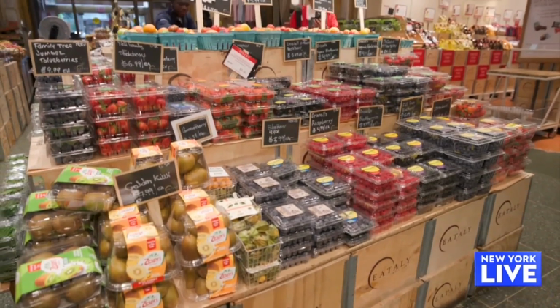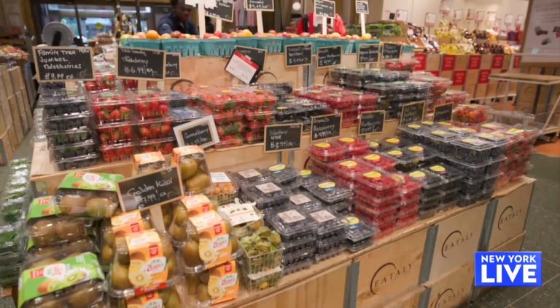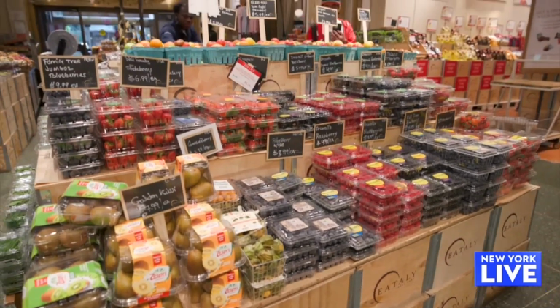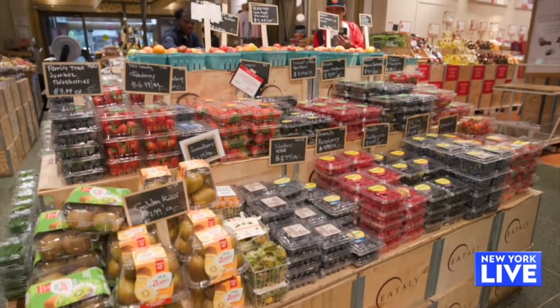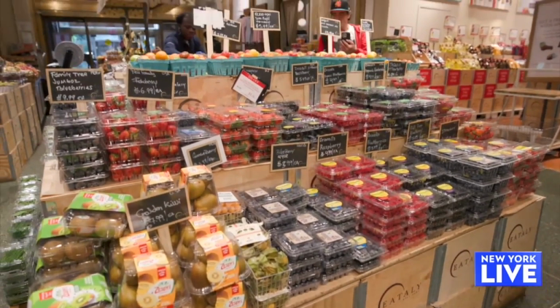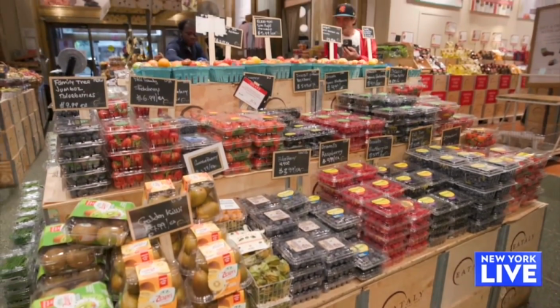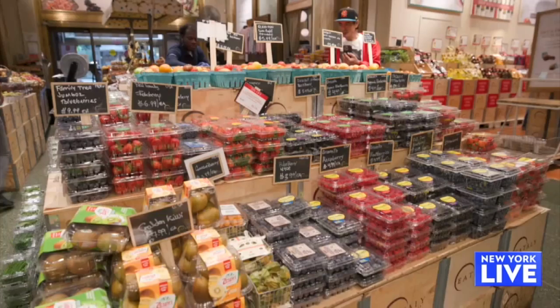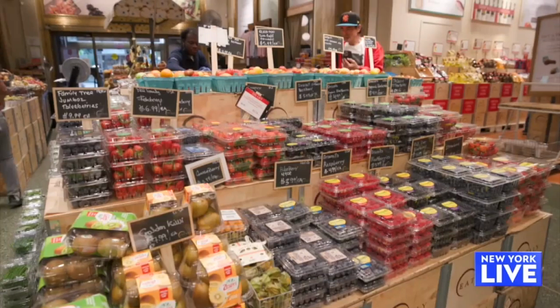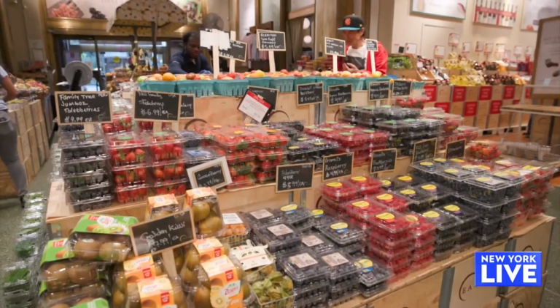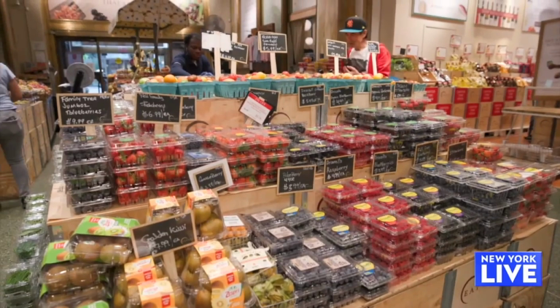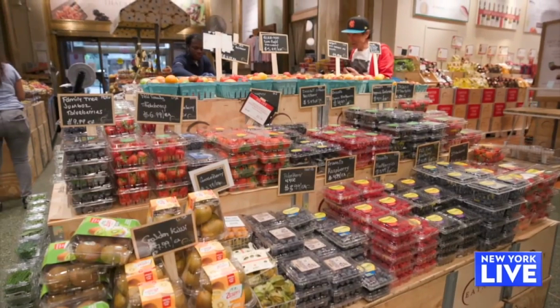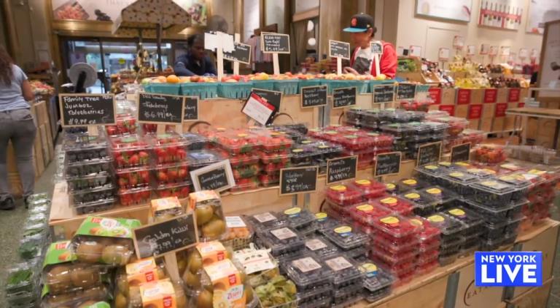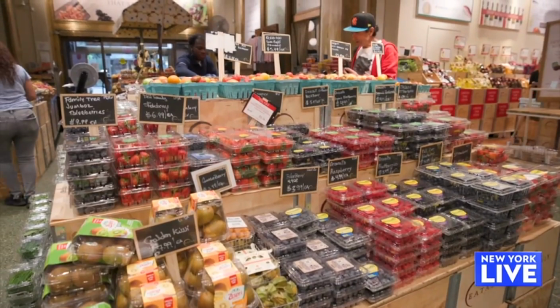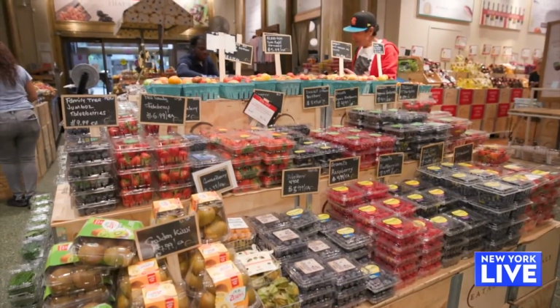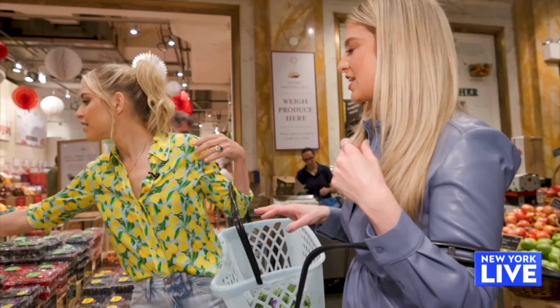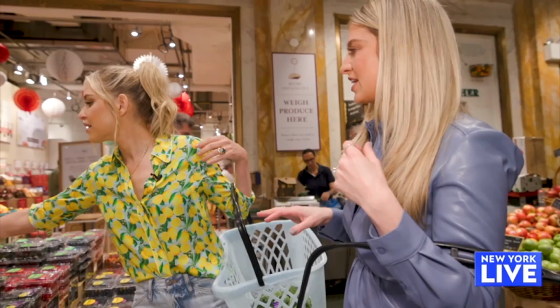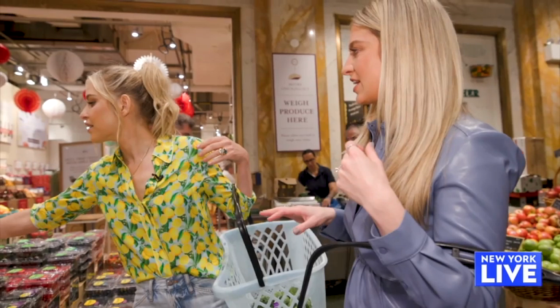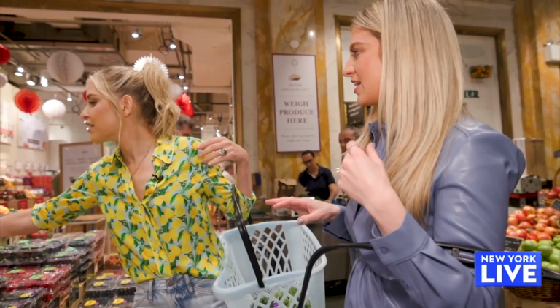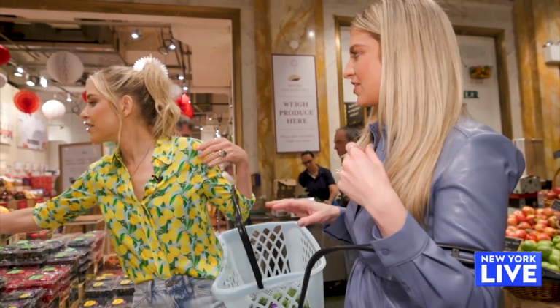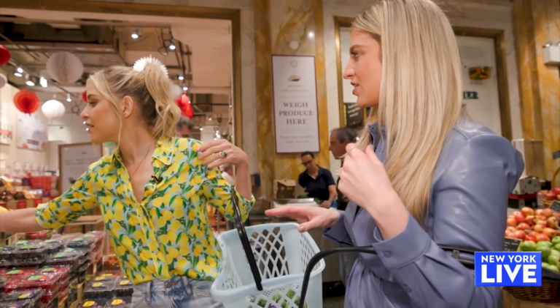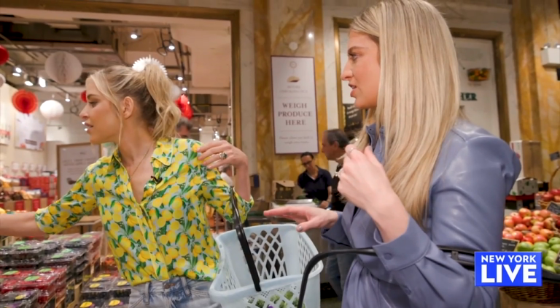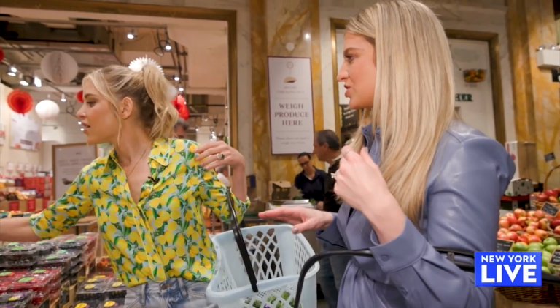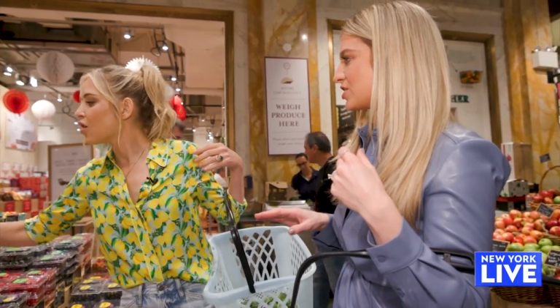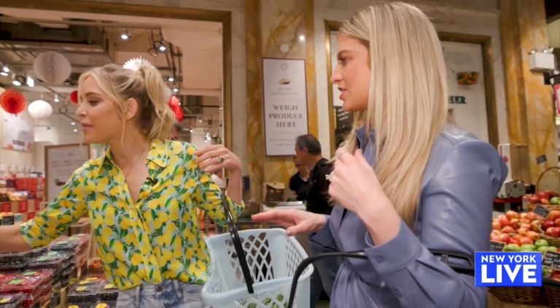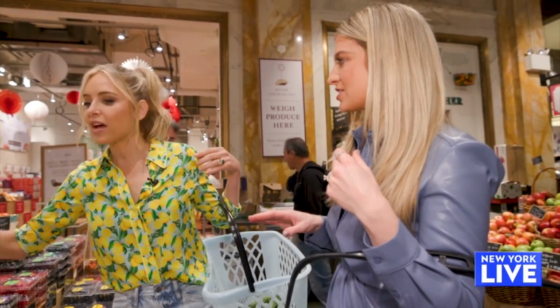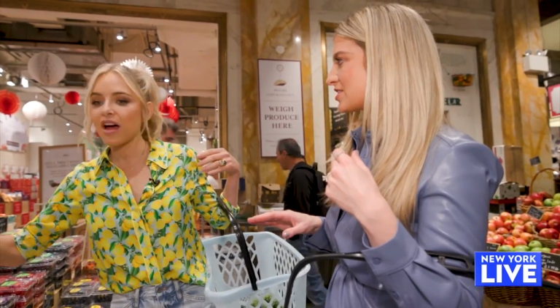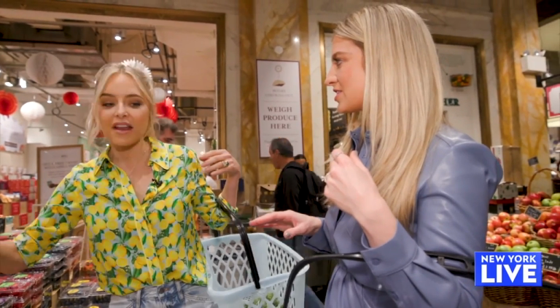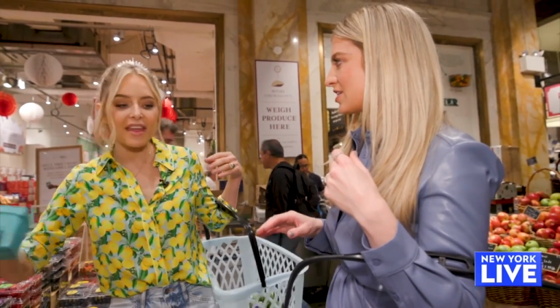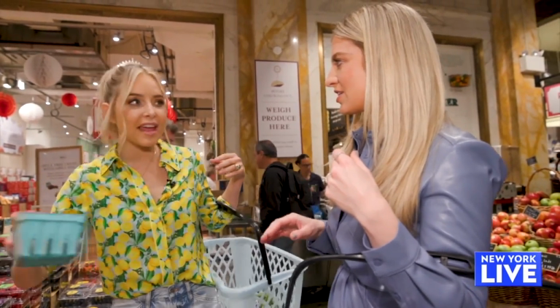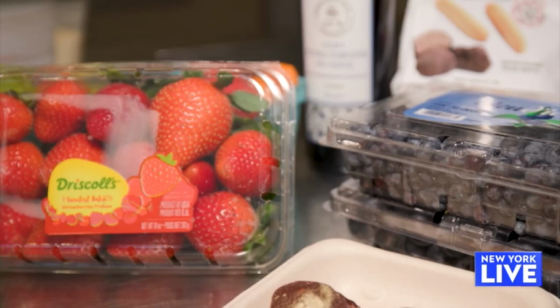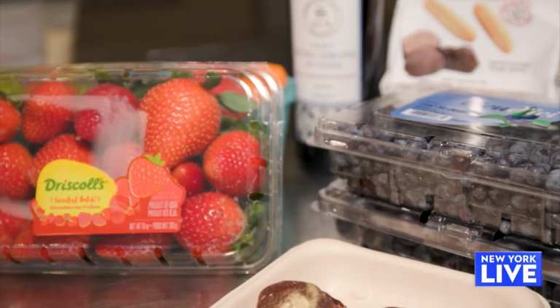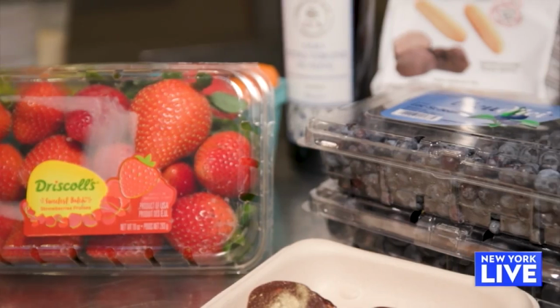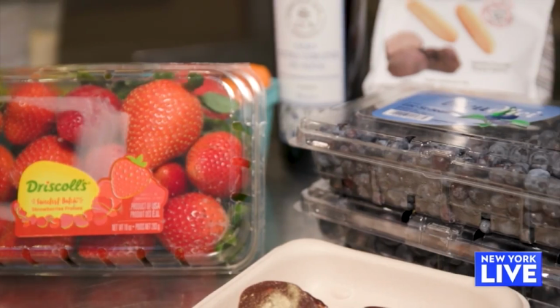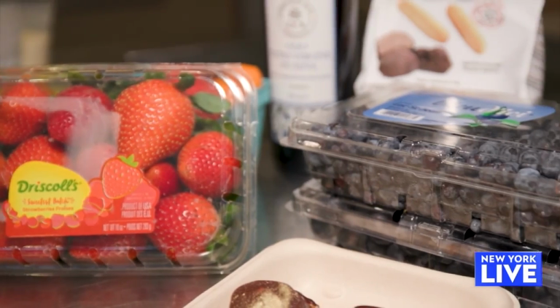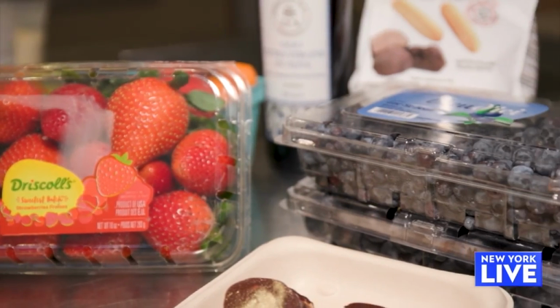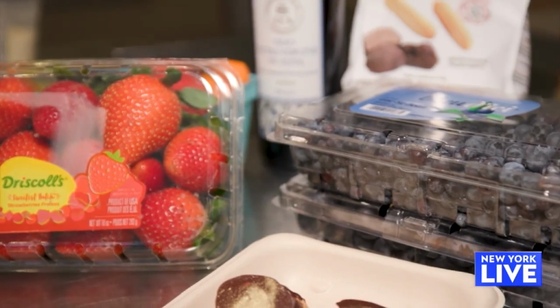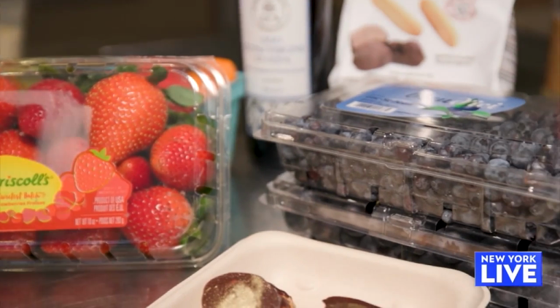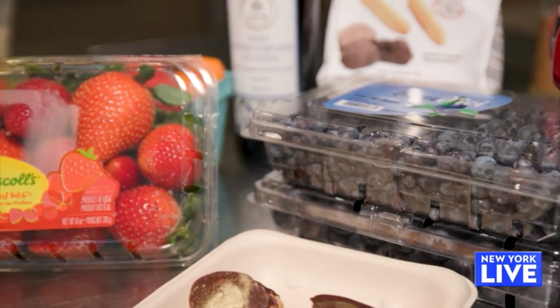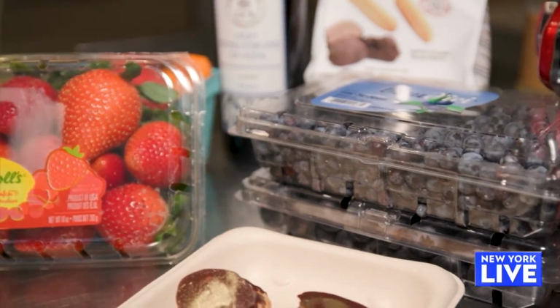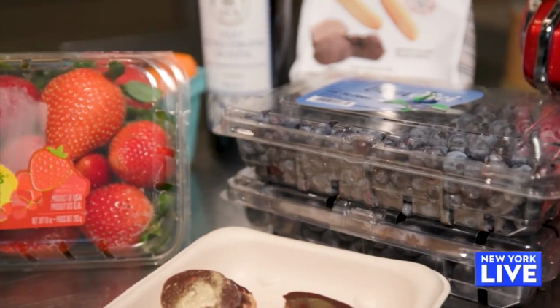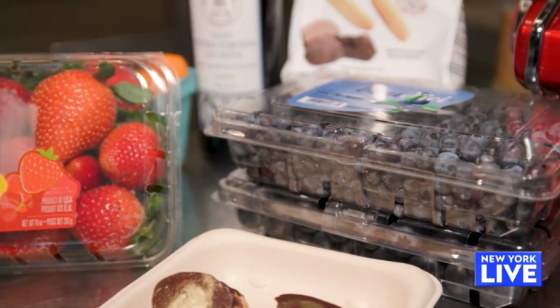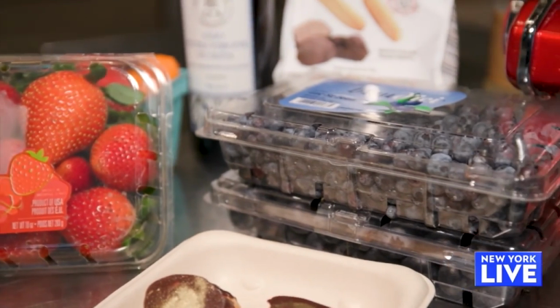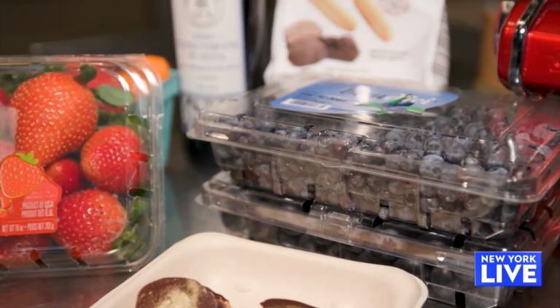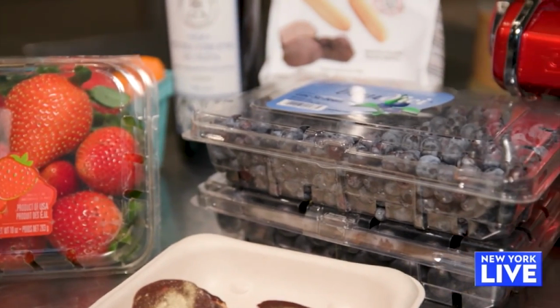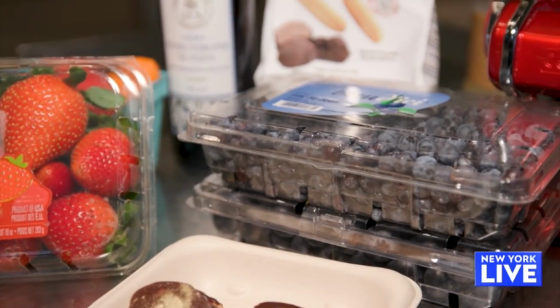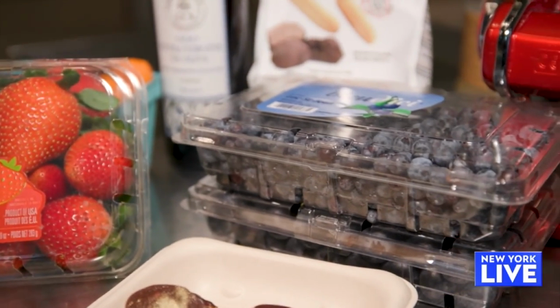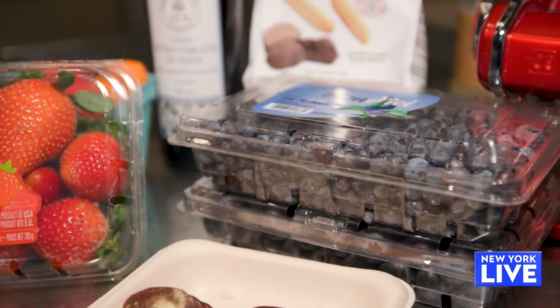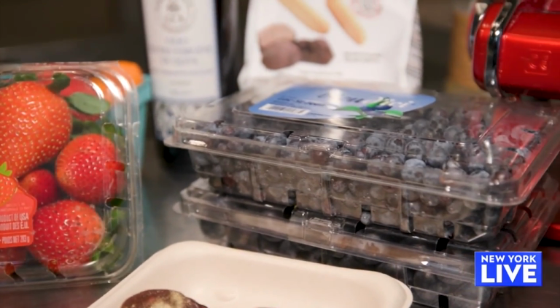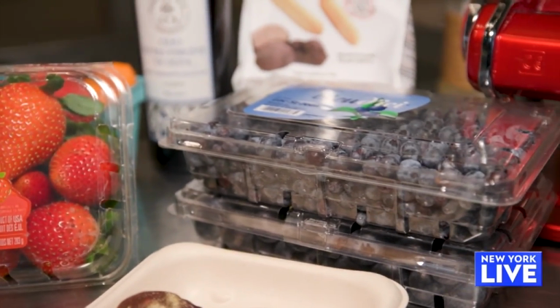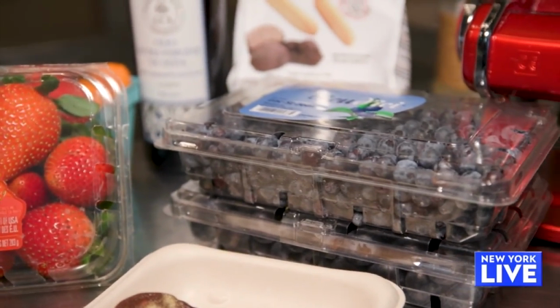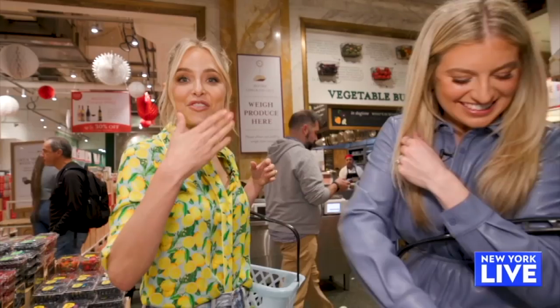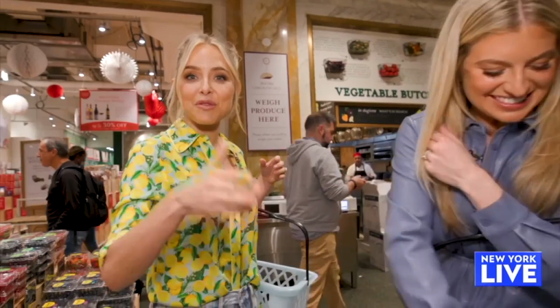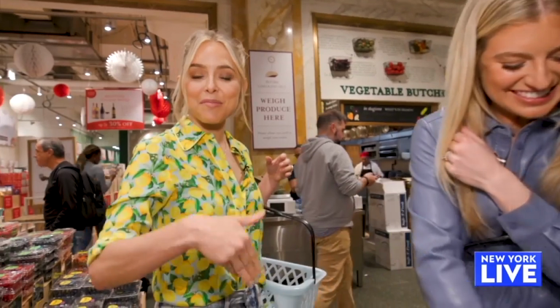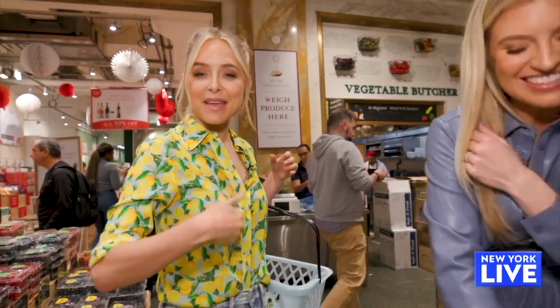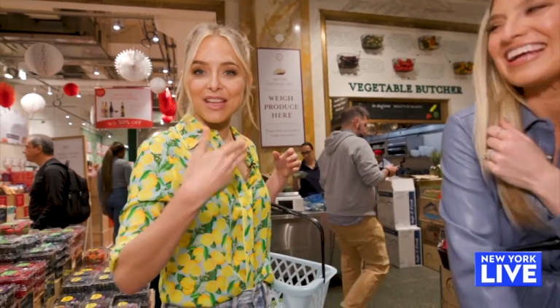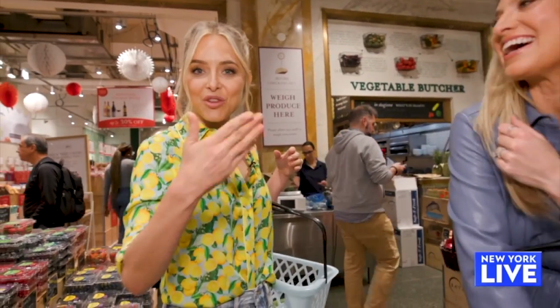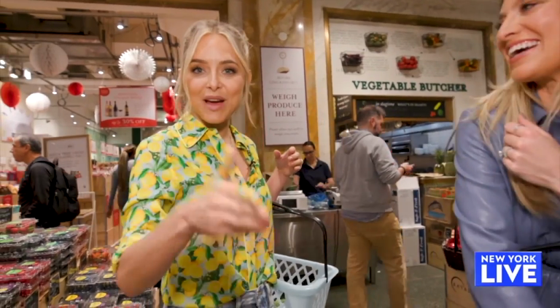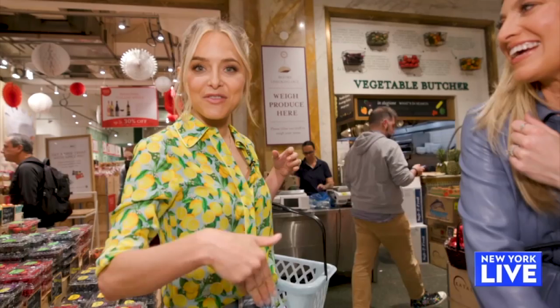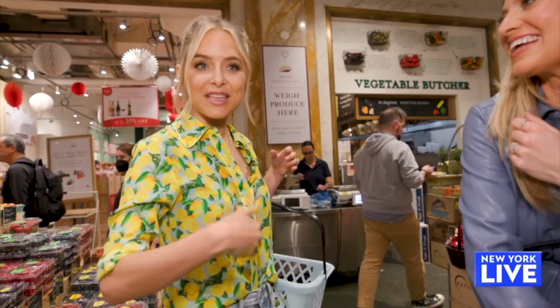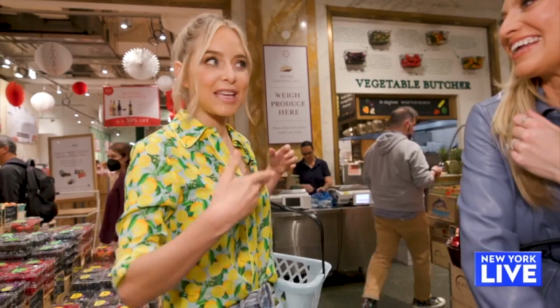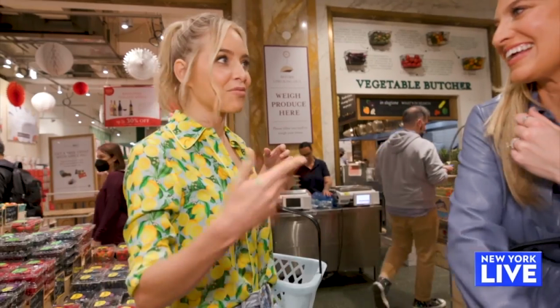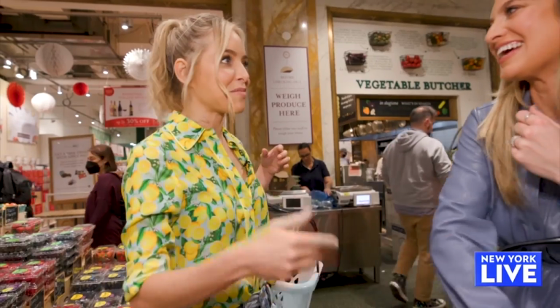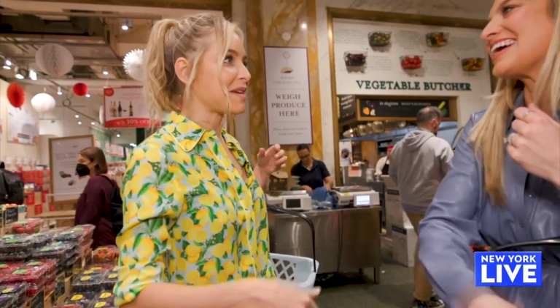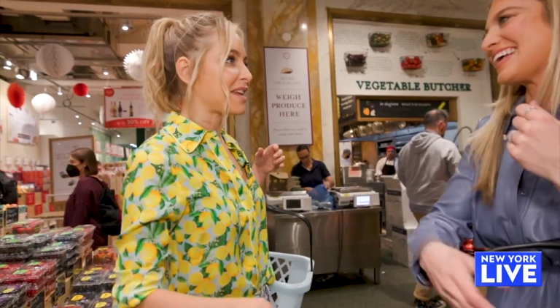Do your kids reject anything in the lunches? Oh my god, they hate blueberries, but that's why we keep doing it. You have to keep repeating.